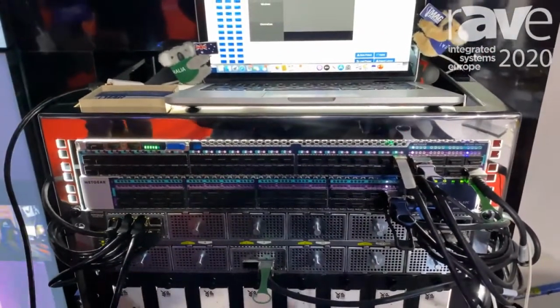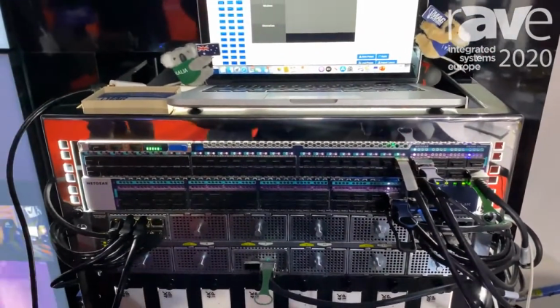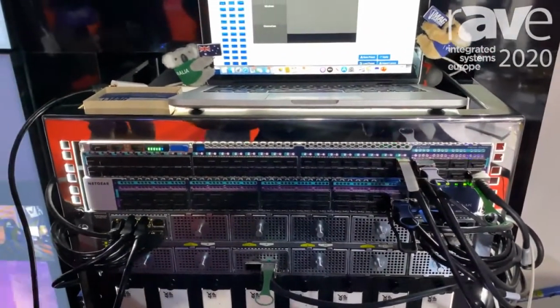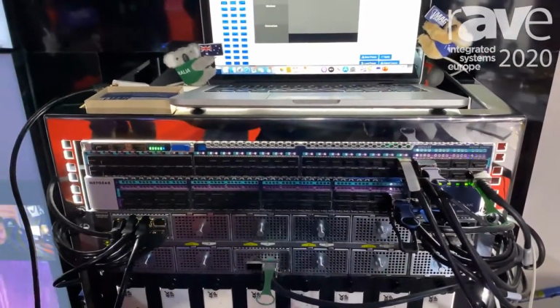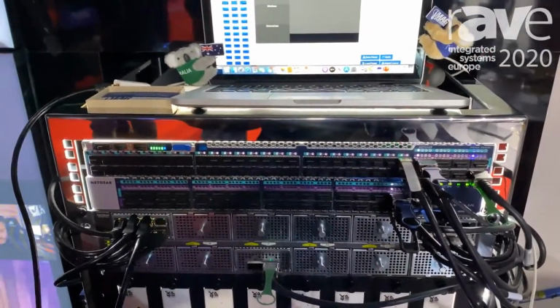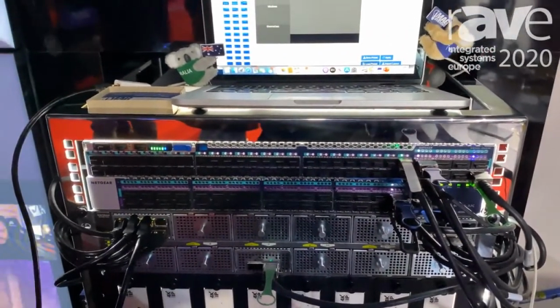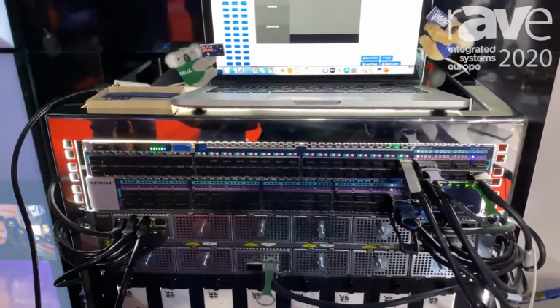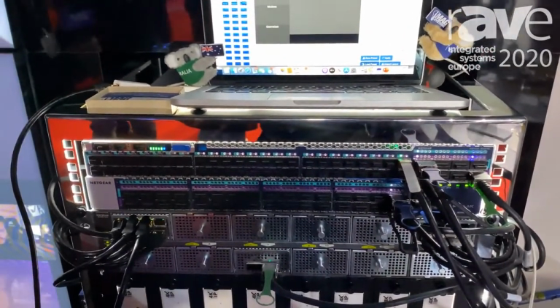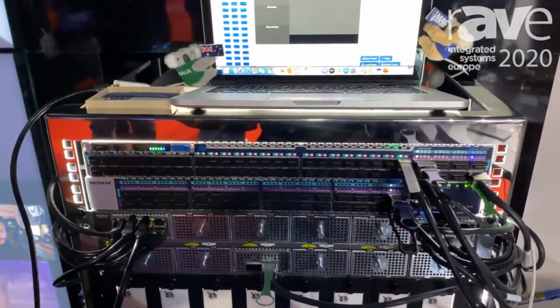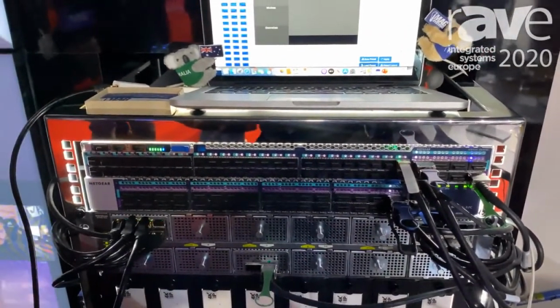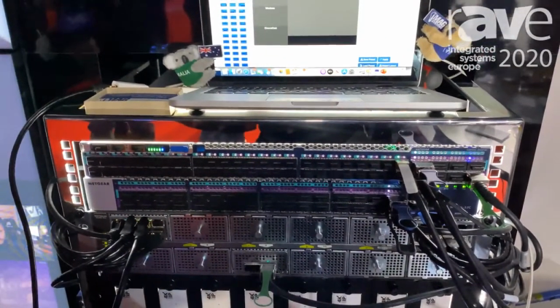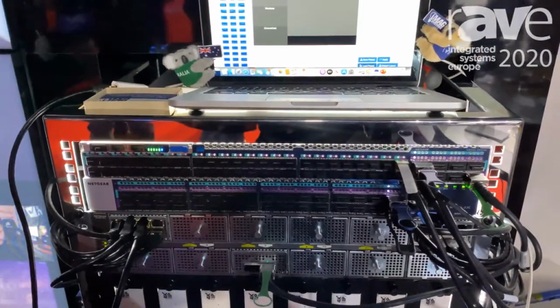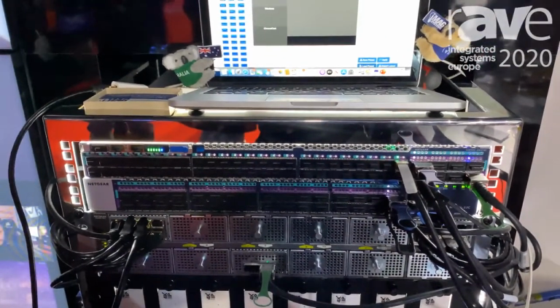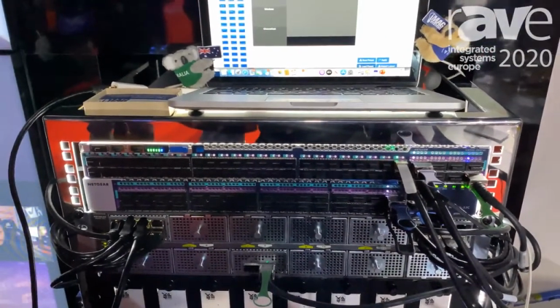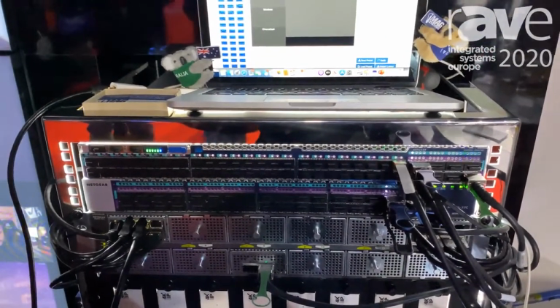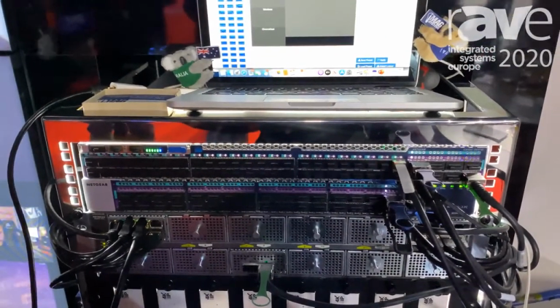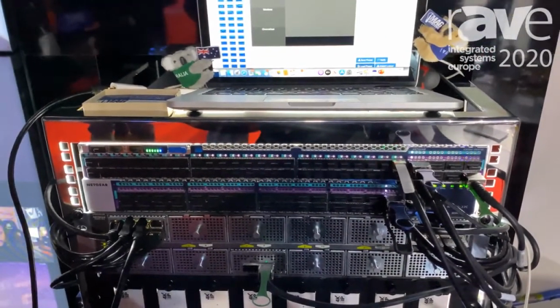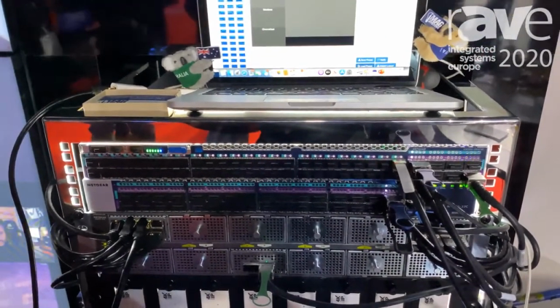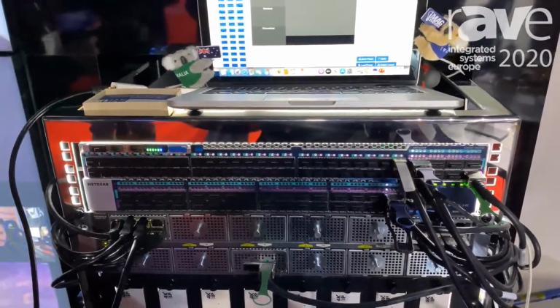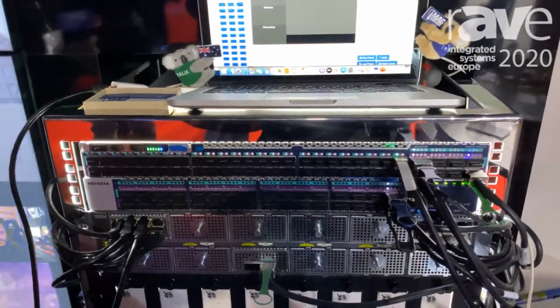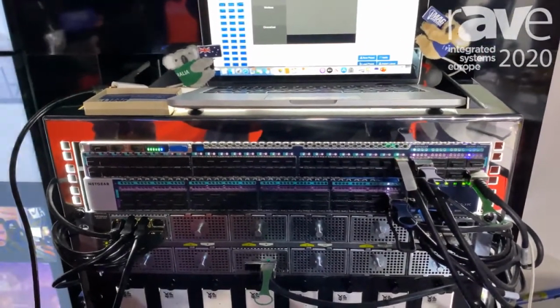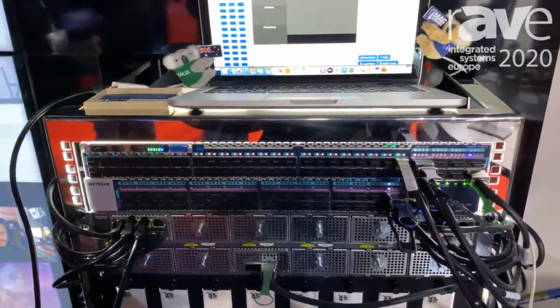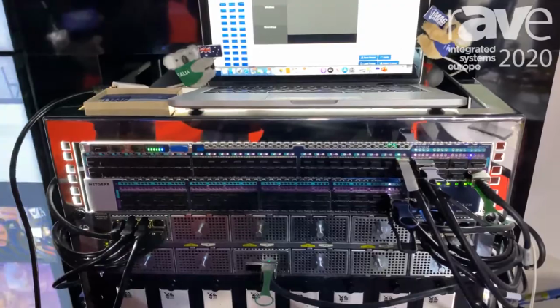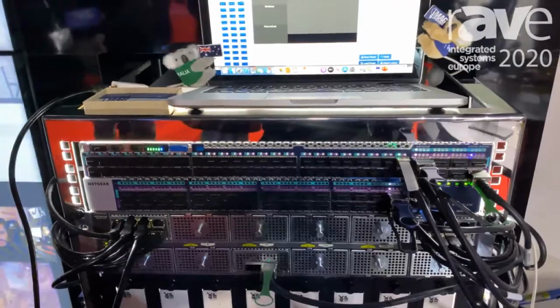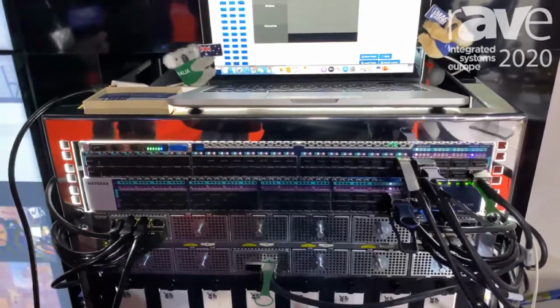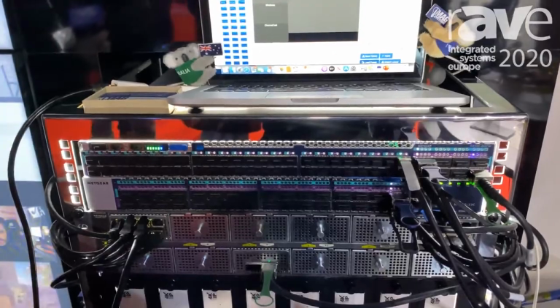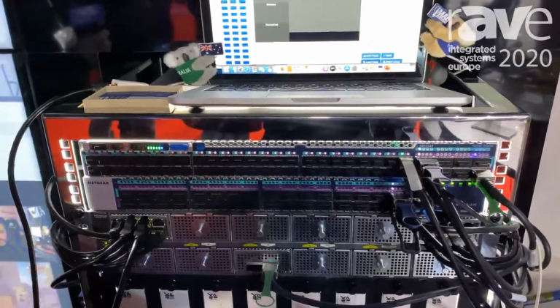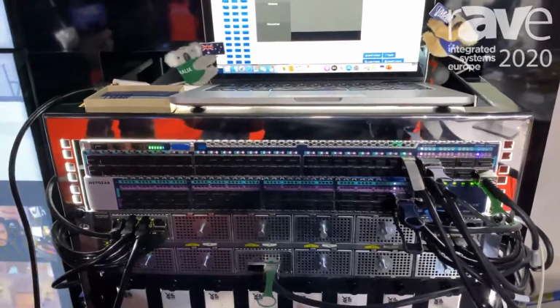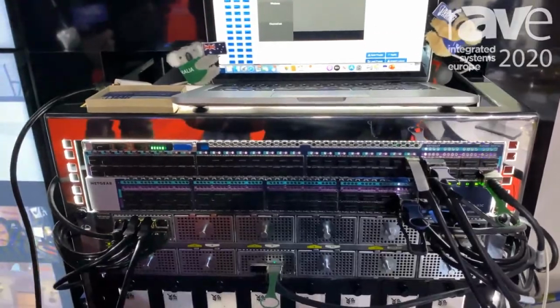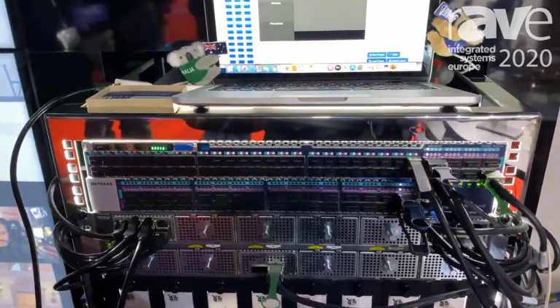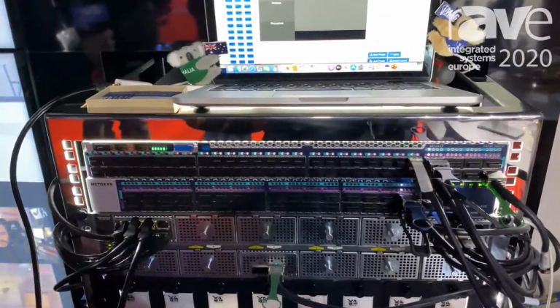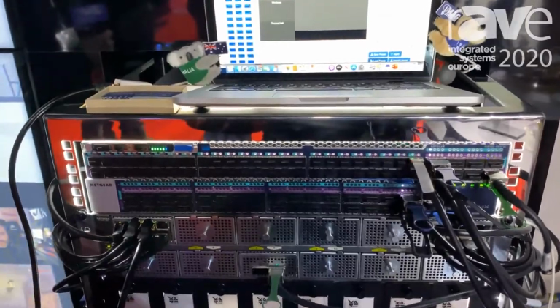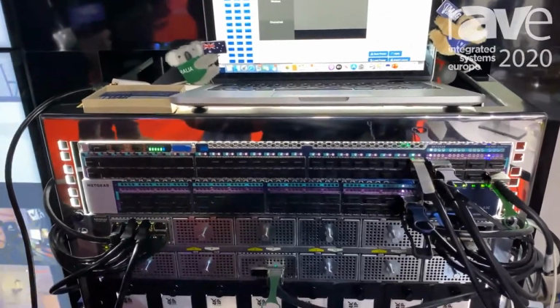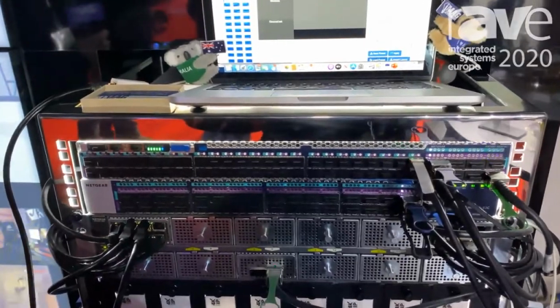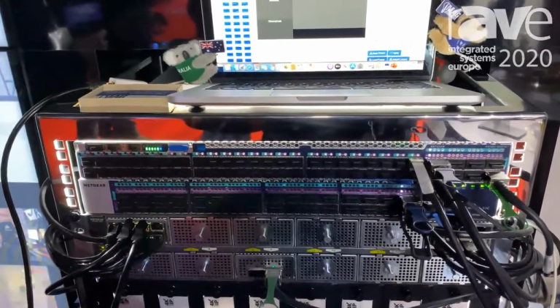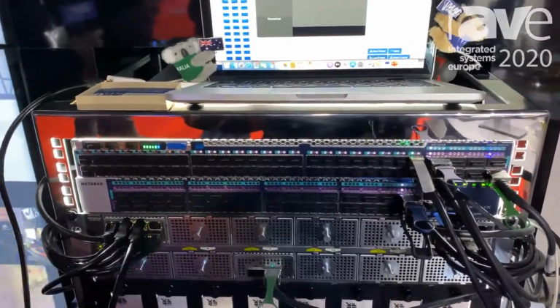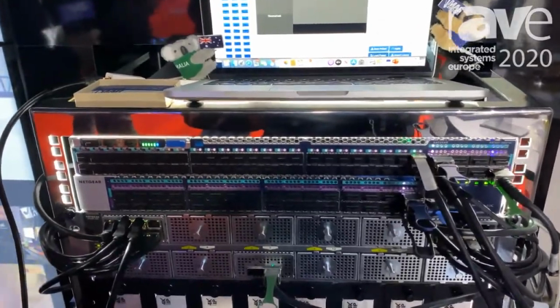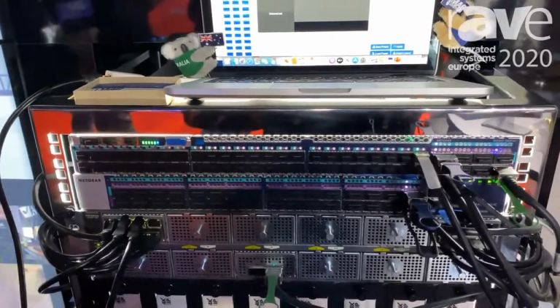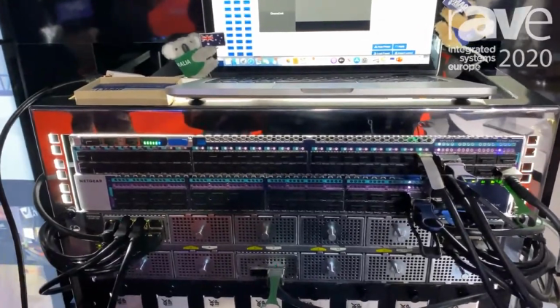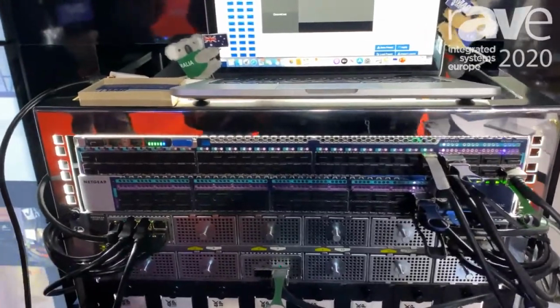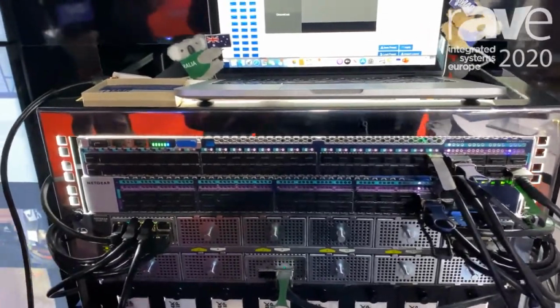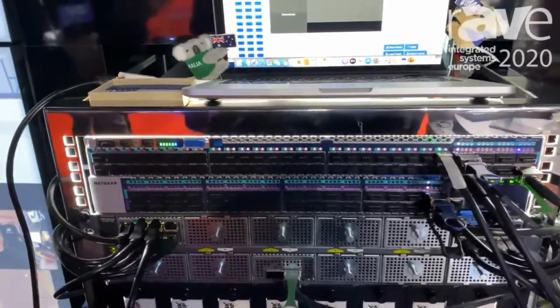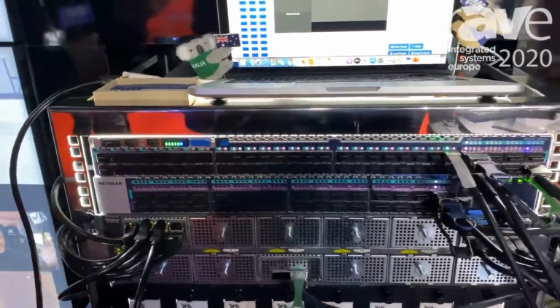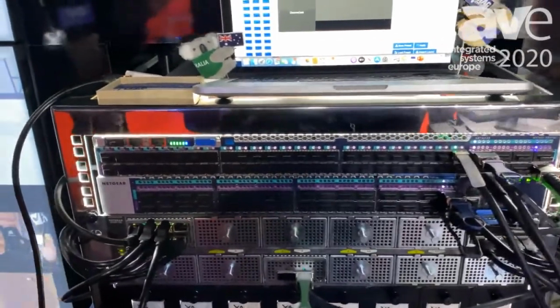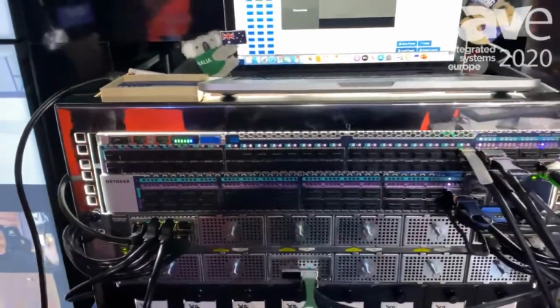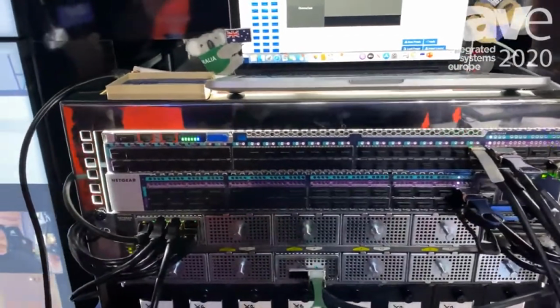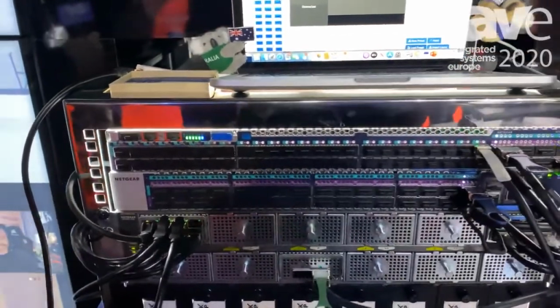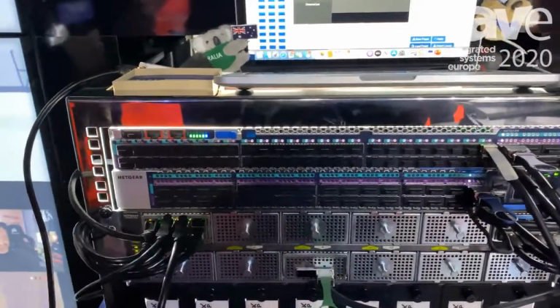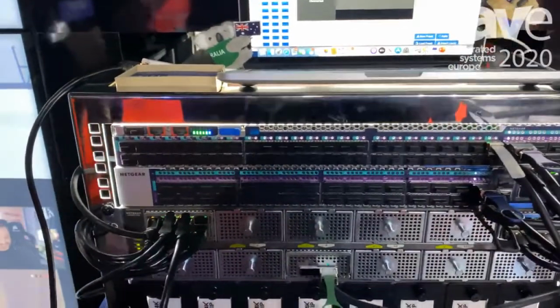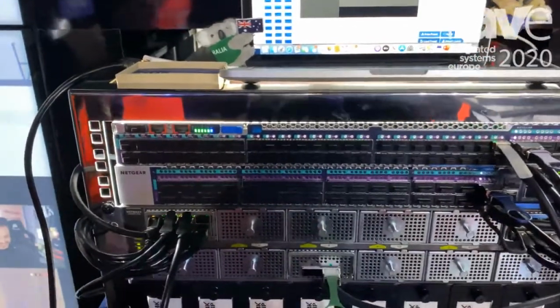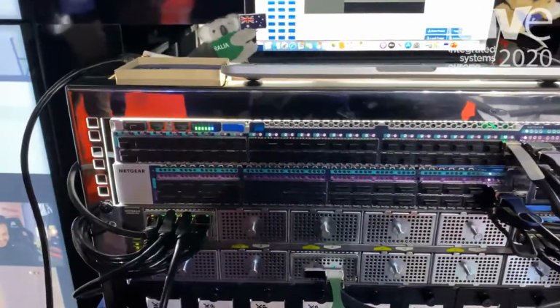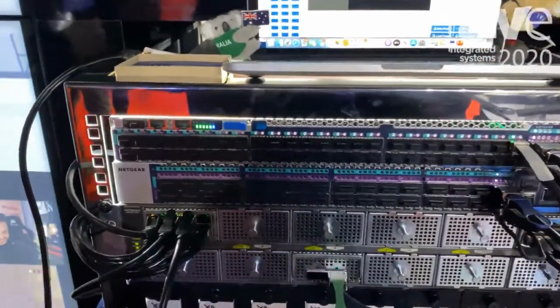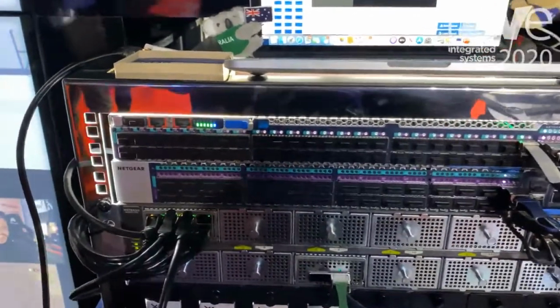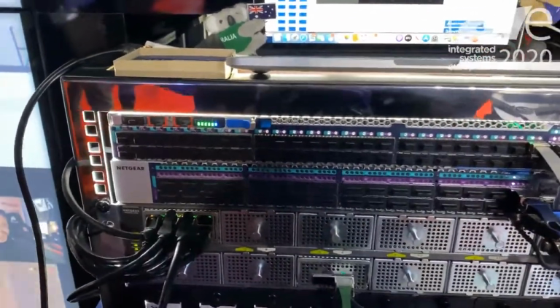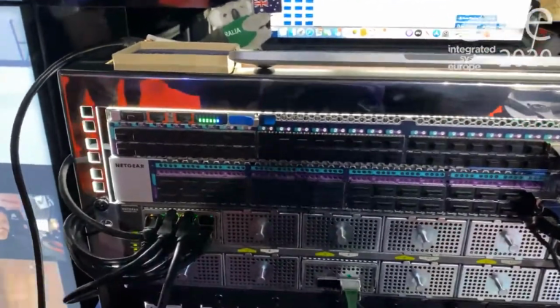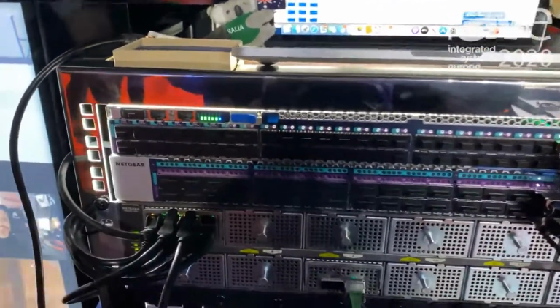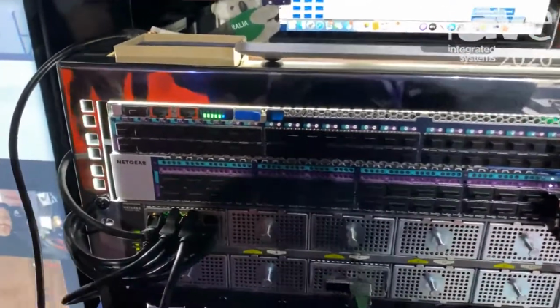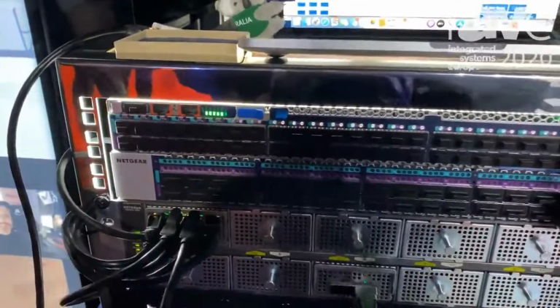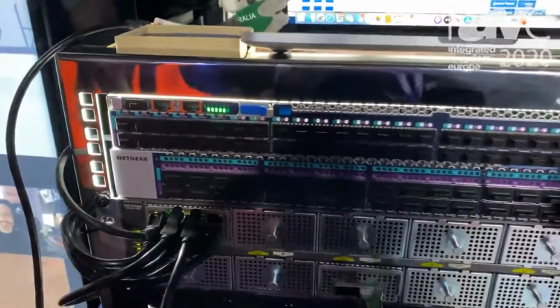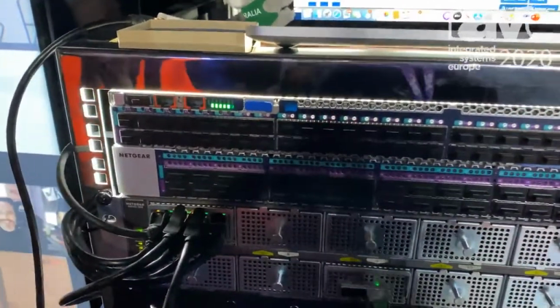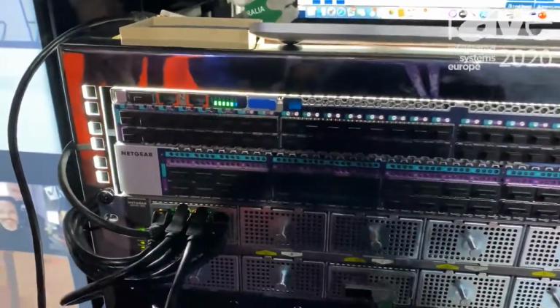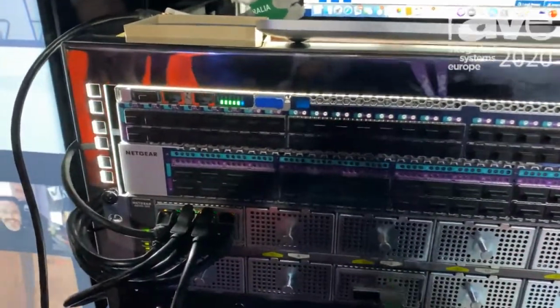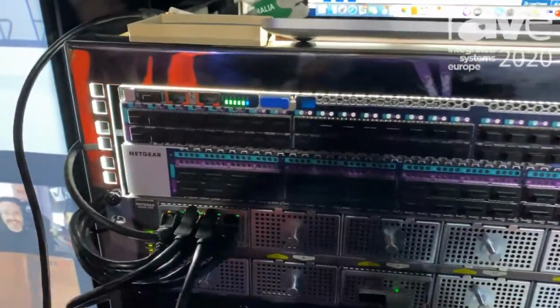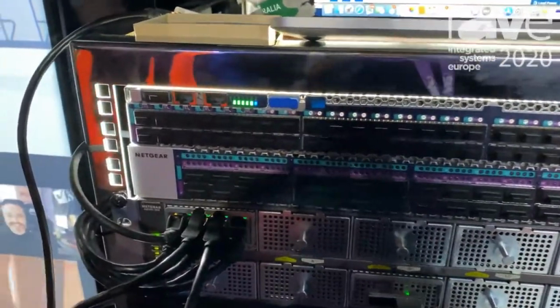That takes the pain out of setup for any kind of AV over IP system, with the multicast settings set up for you out of the box for zero touch.